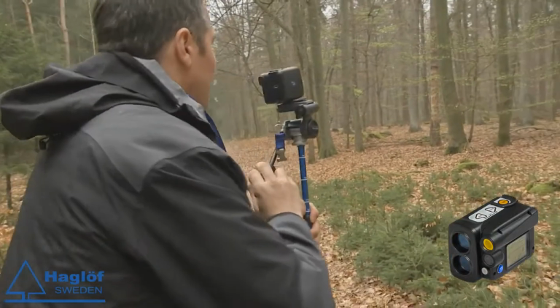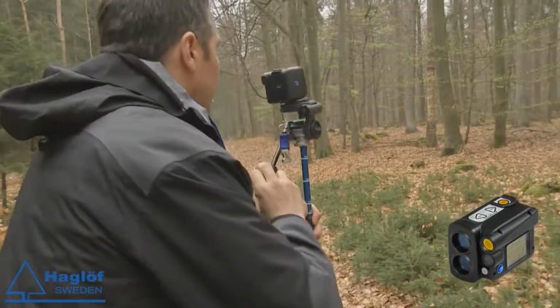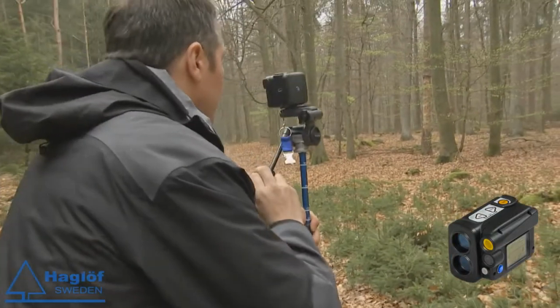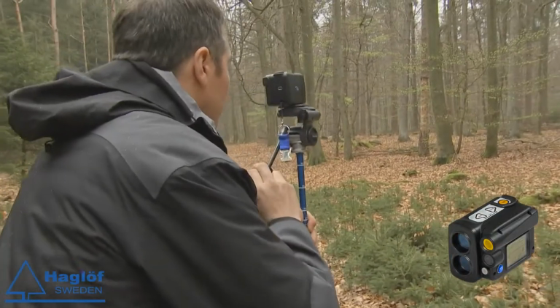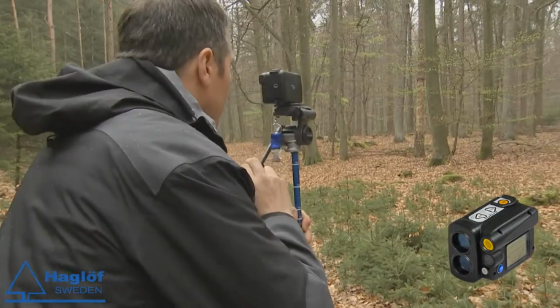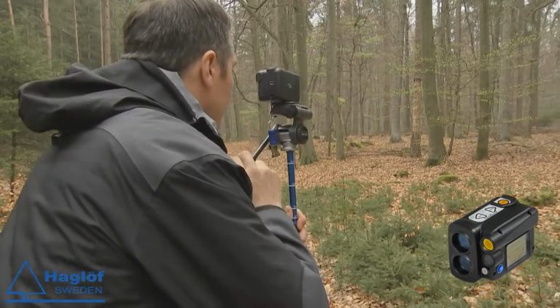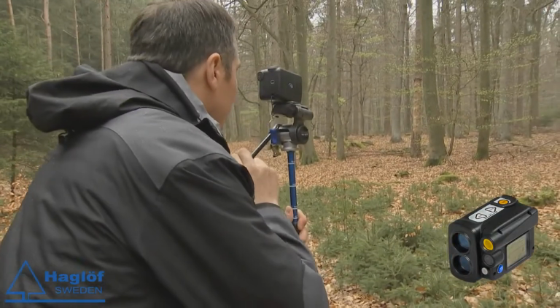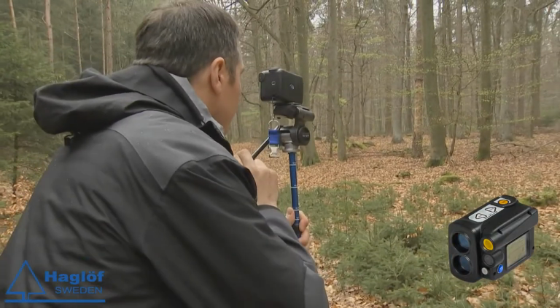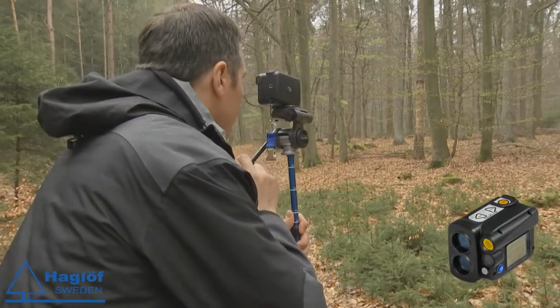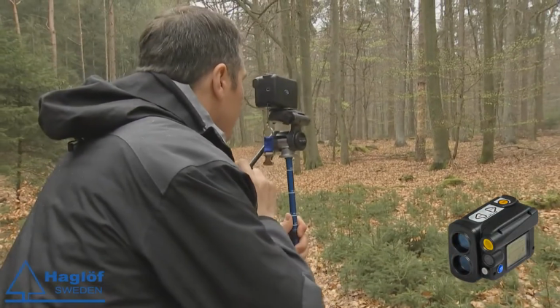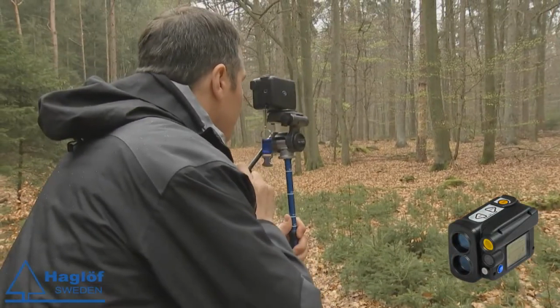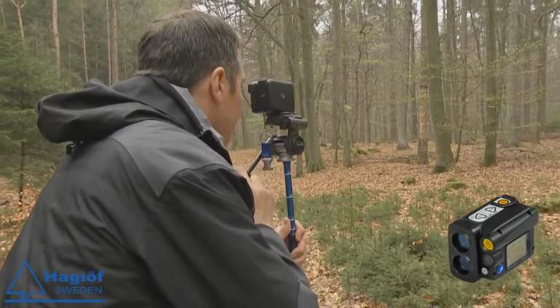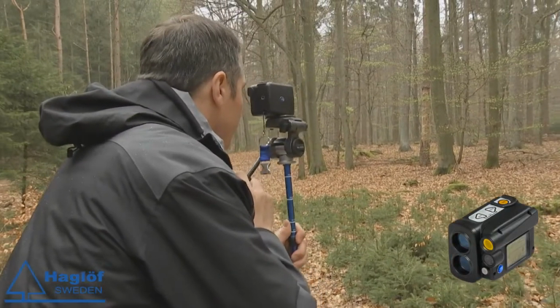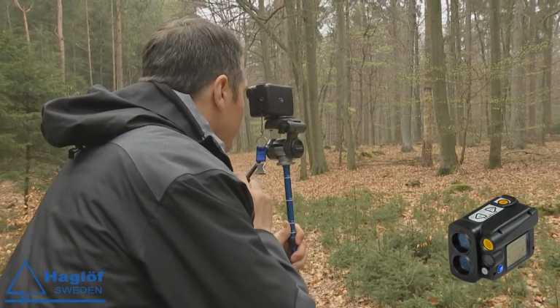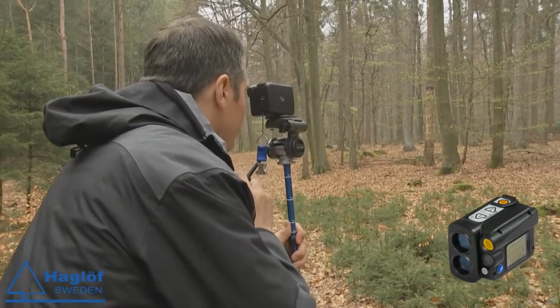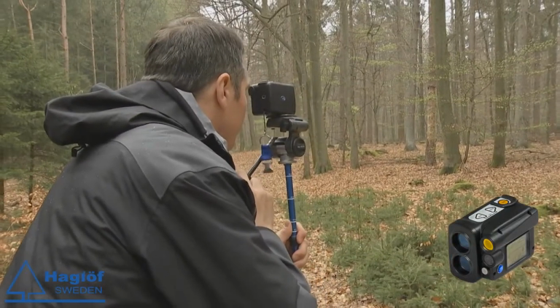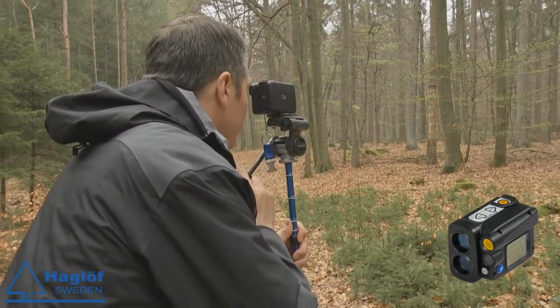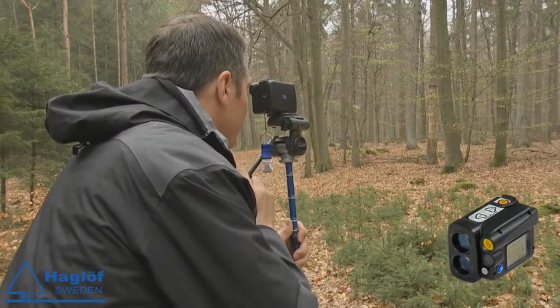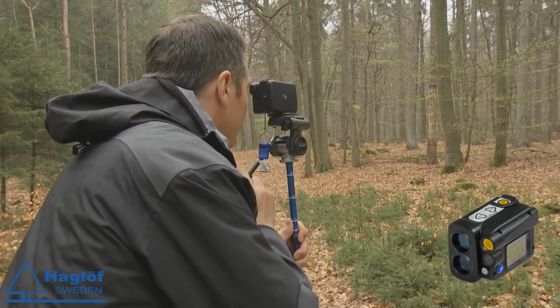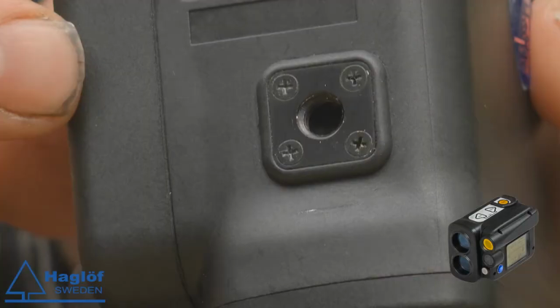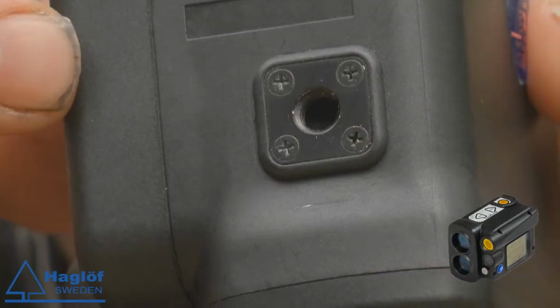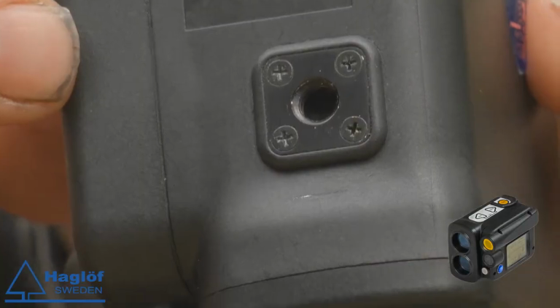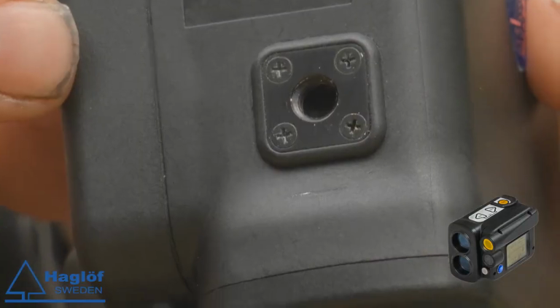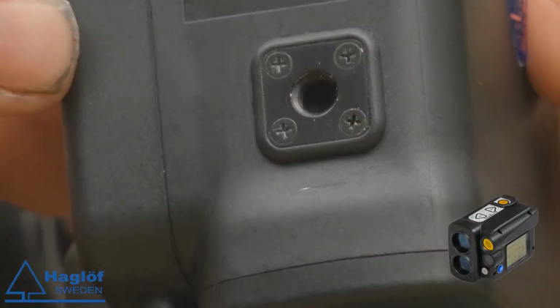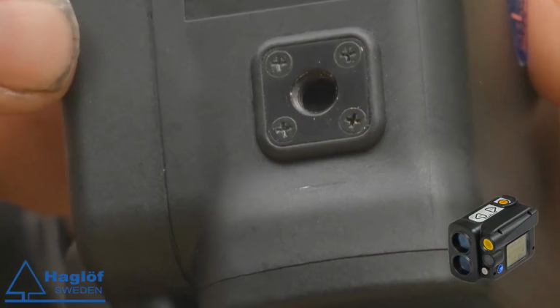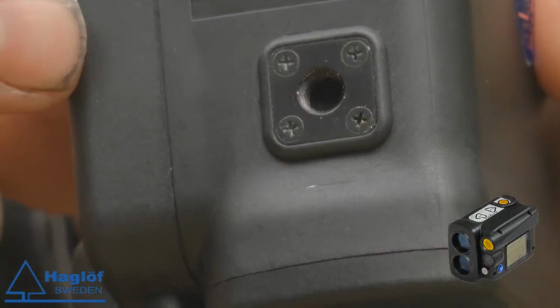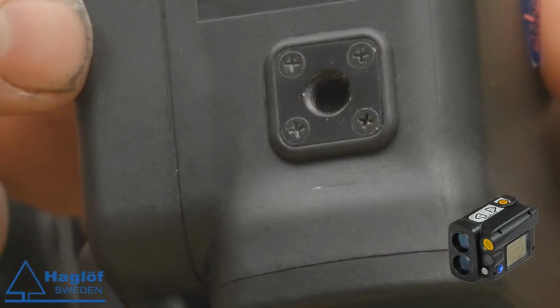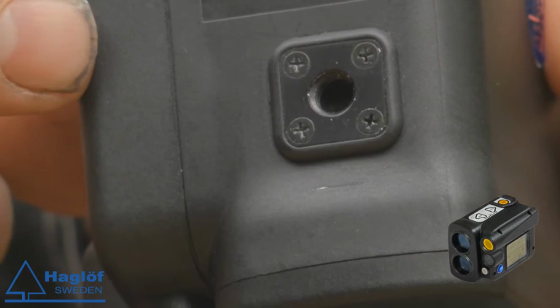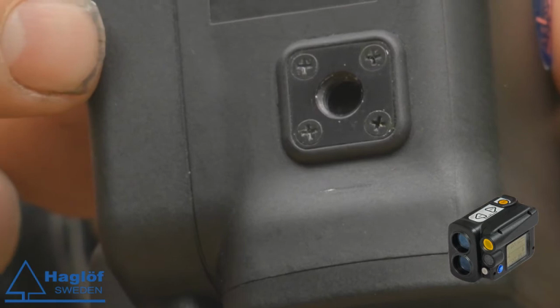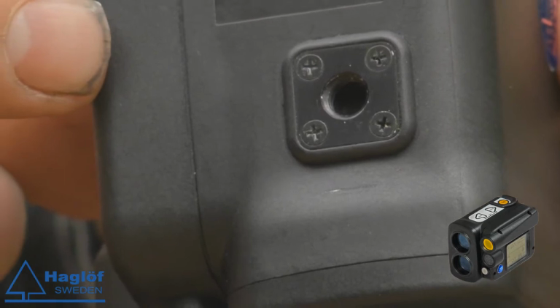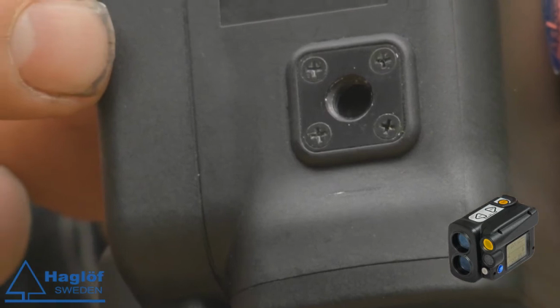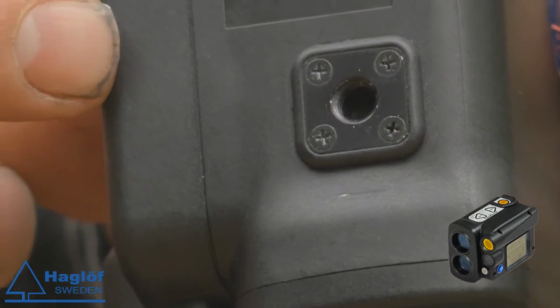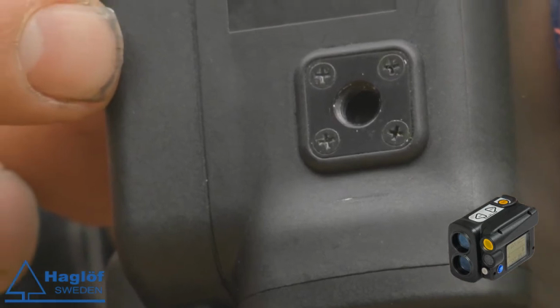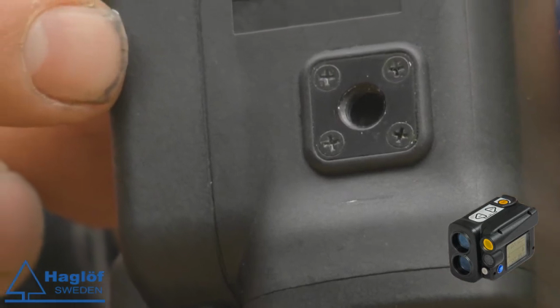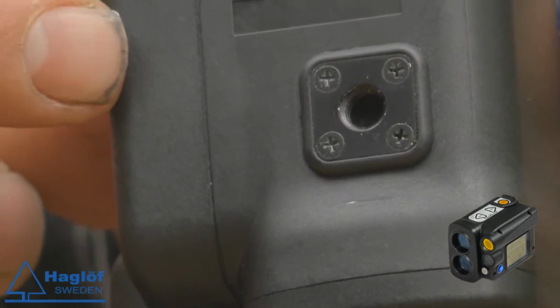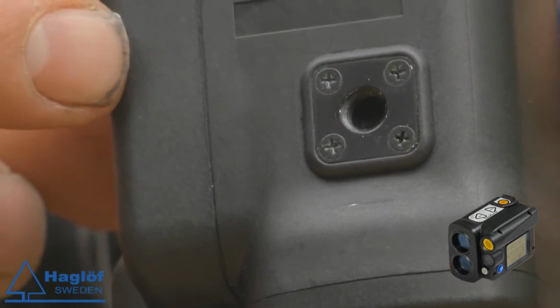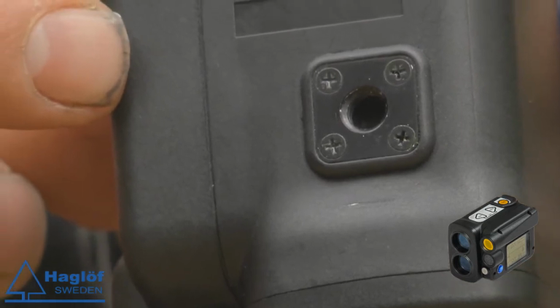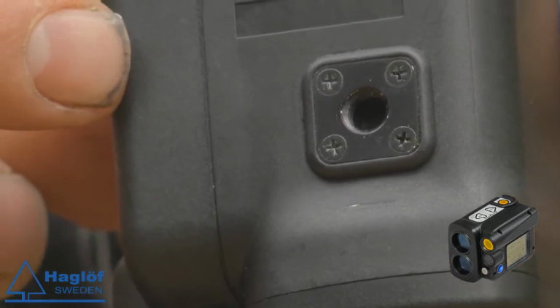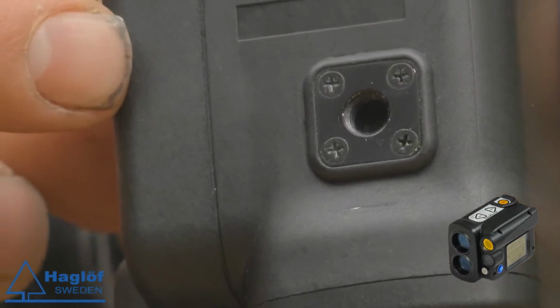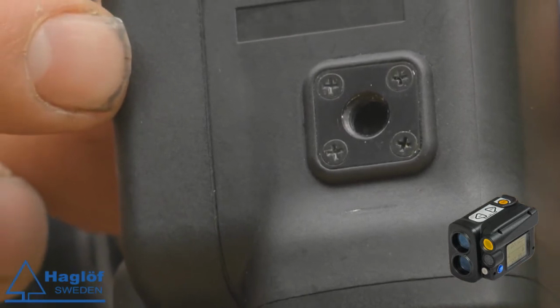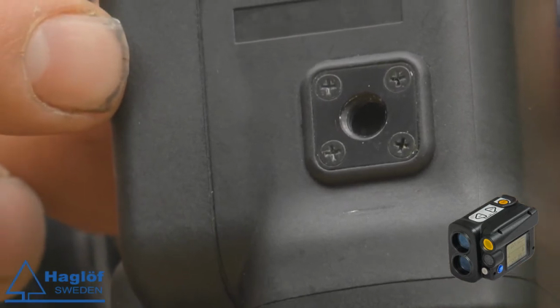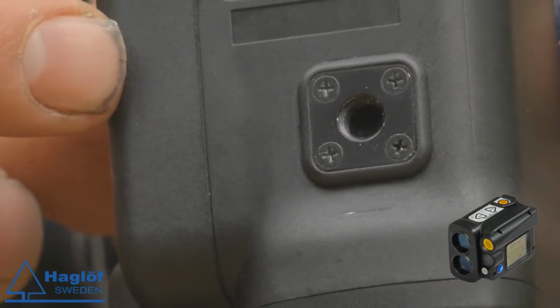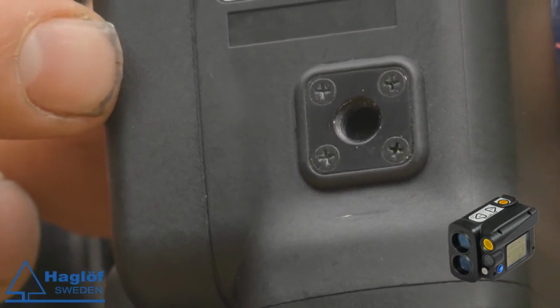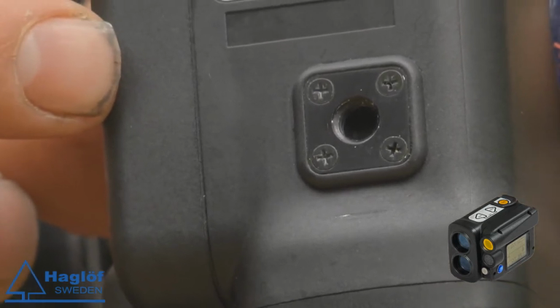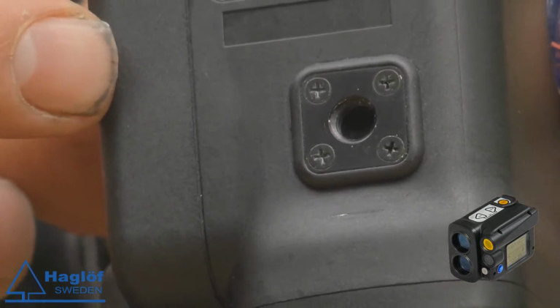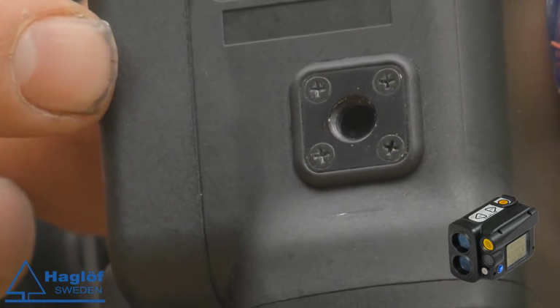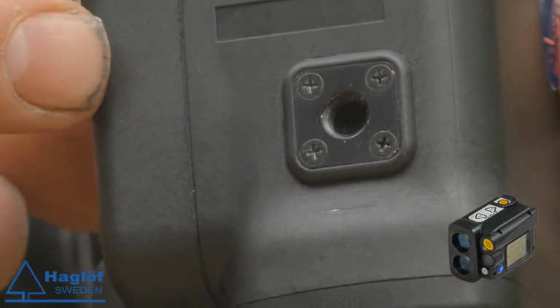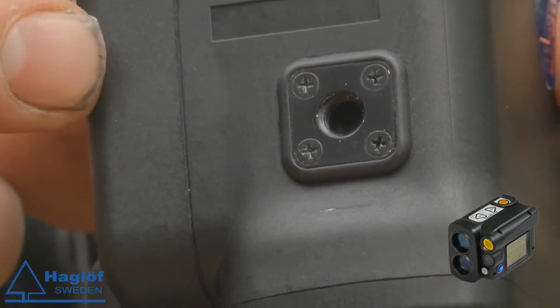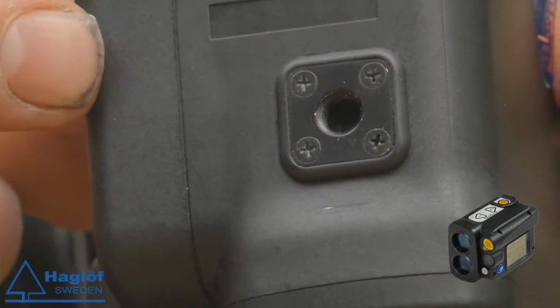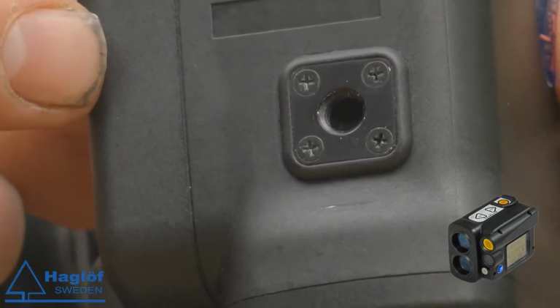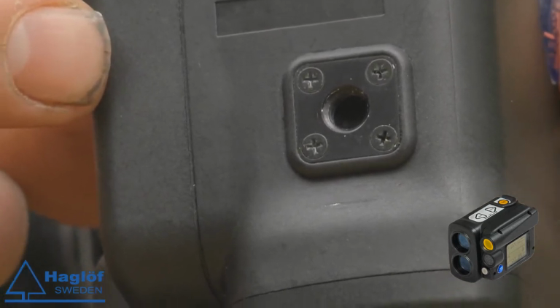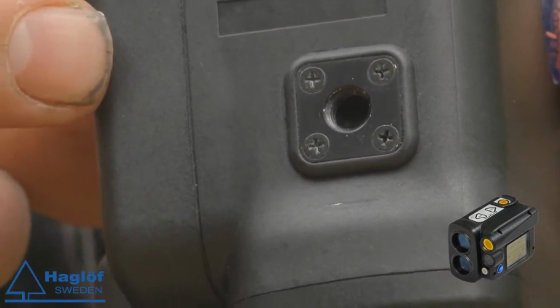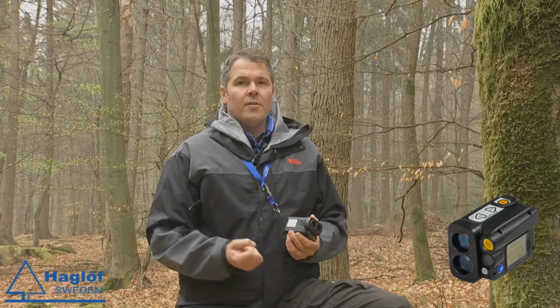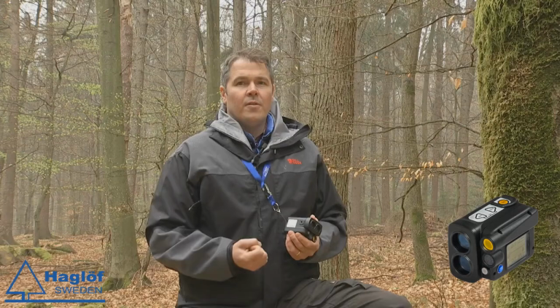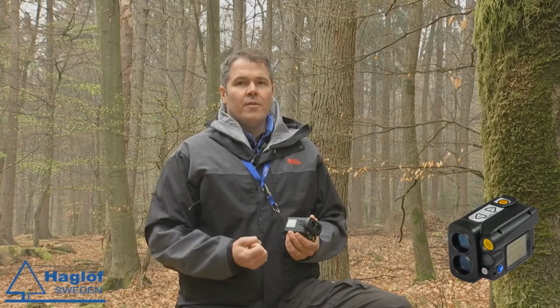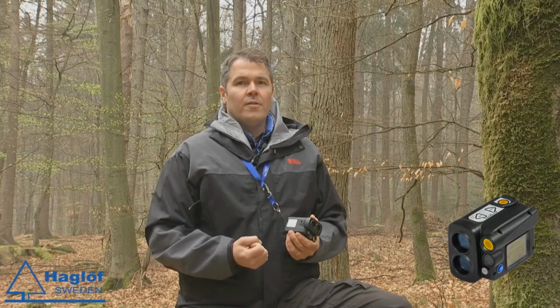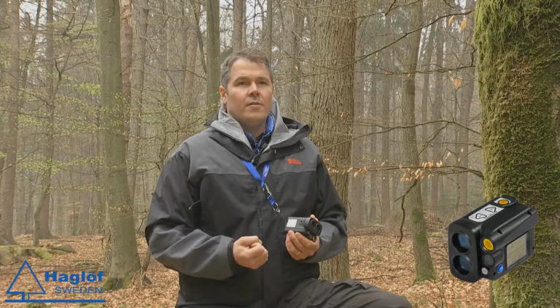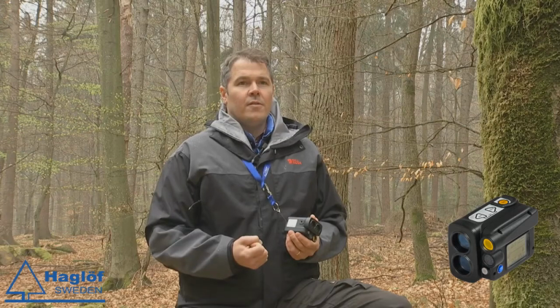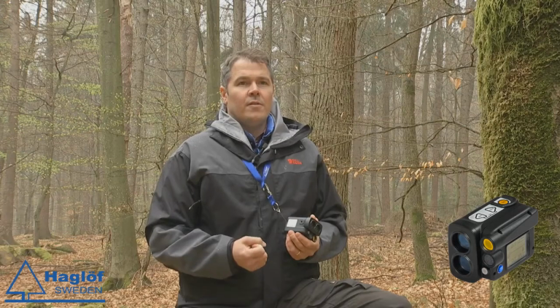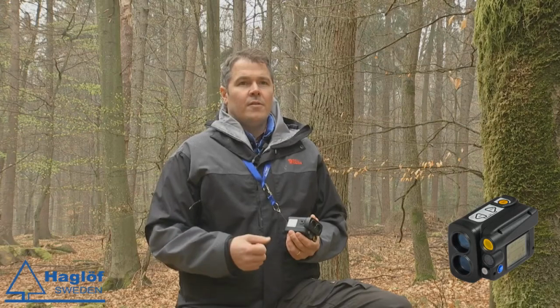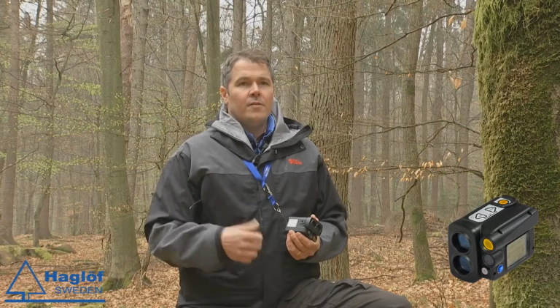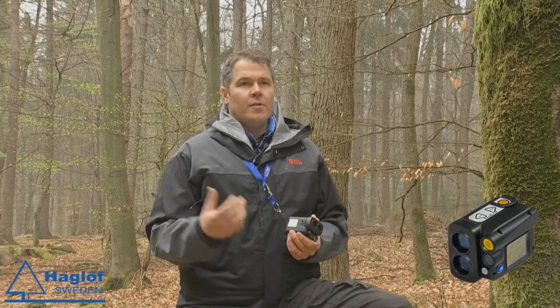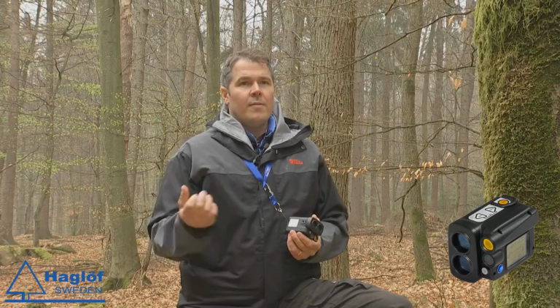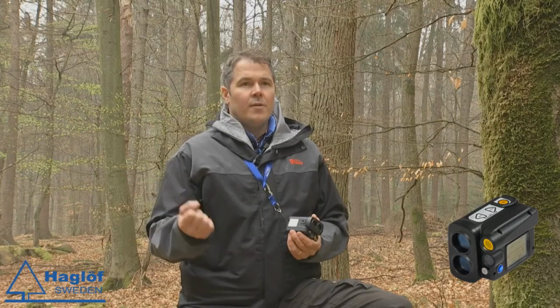Here we have a standard fitting that will accommodate a camera, a monopod, or a tripod.